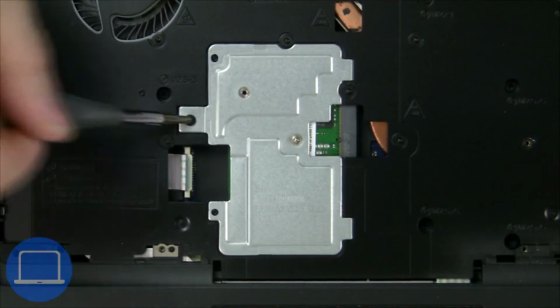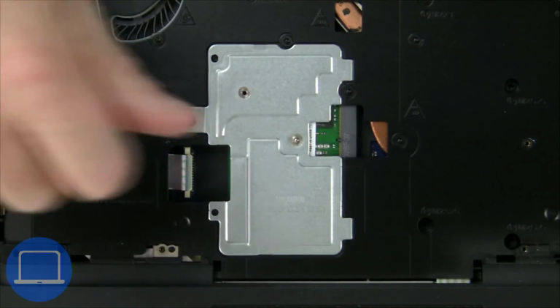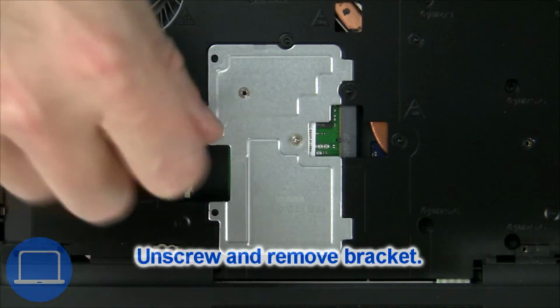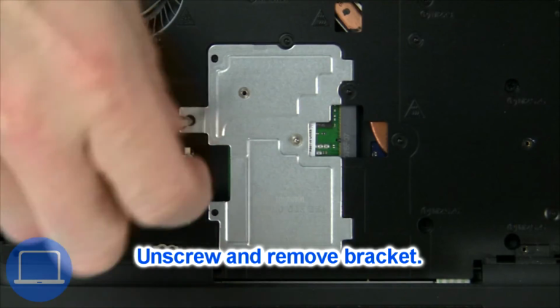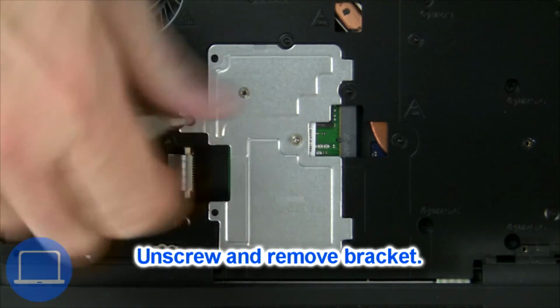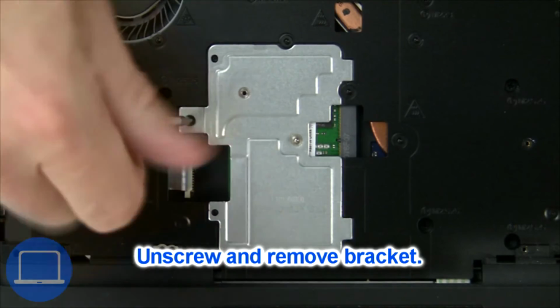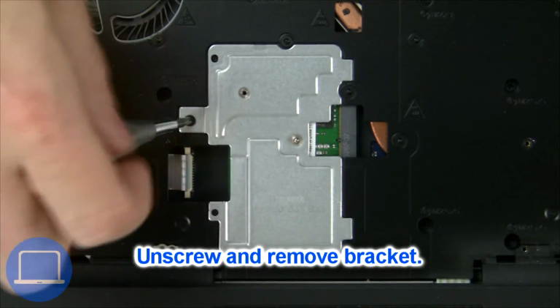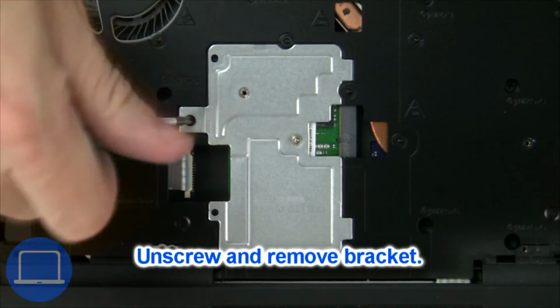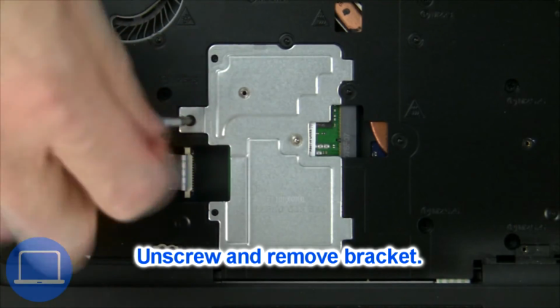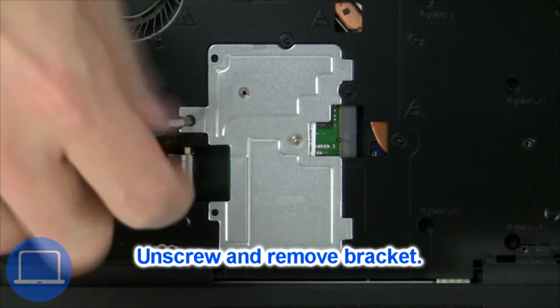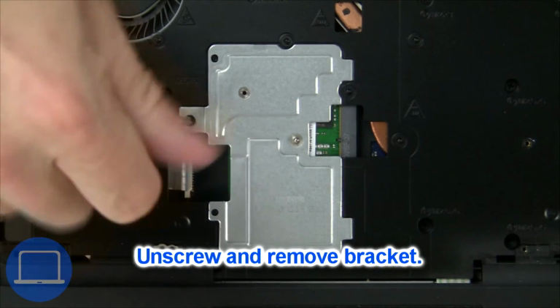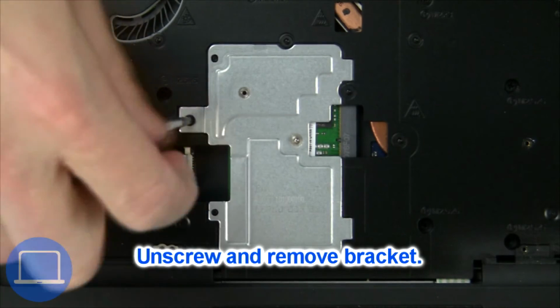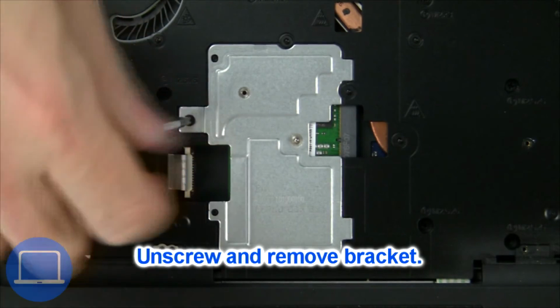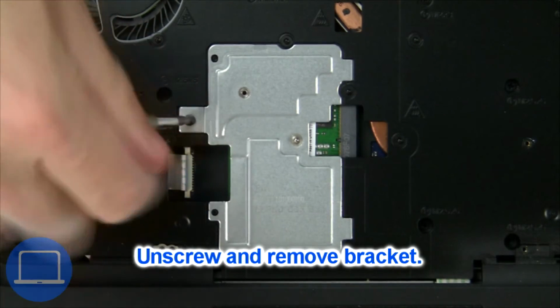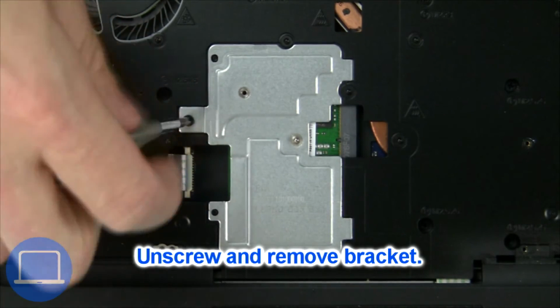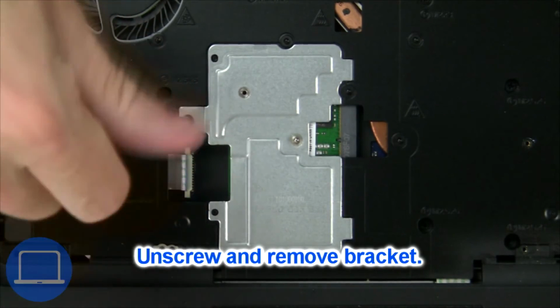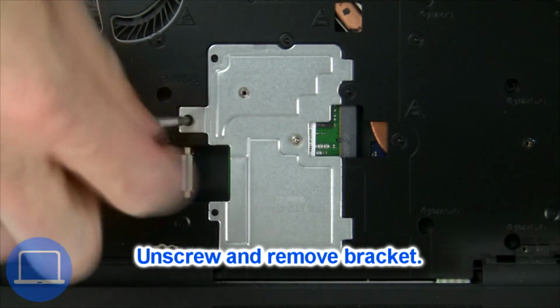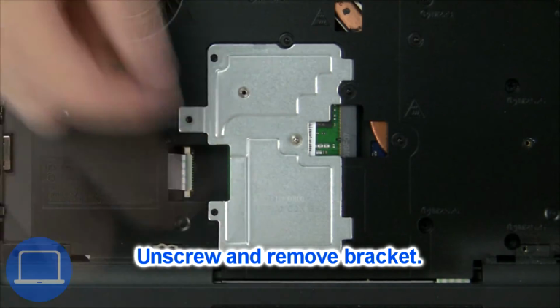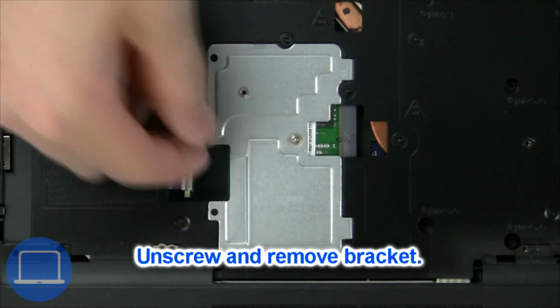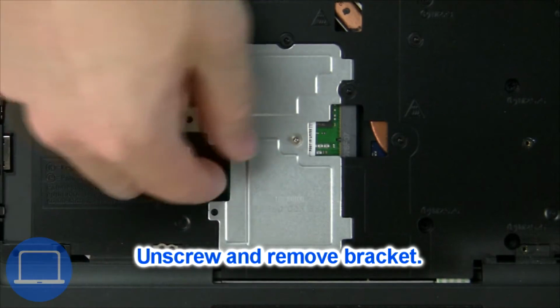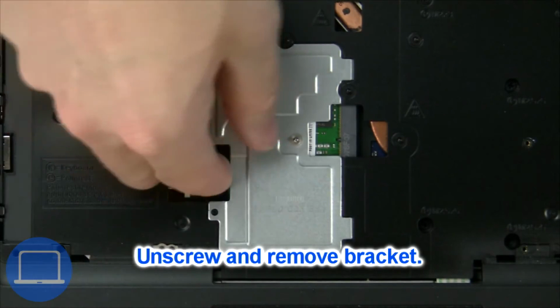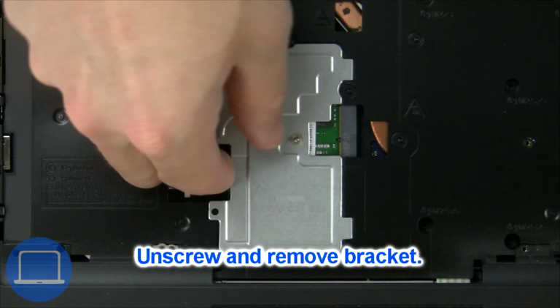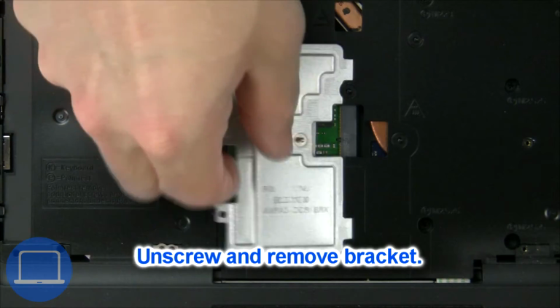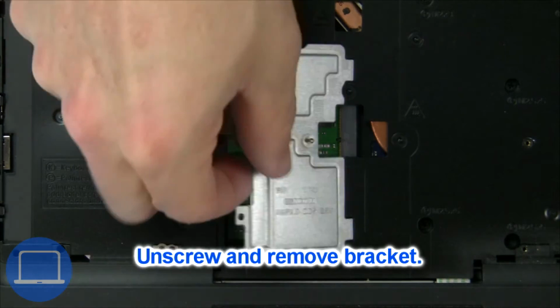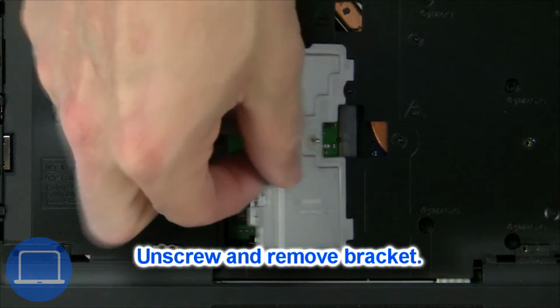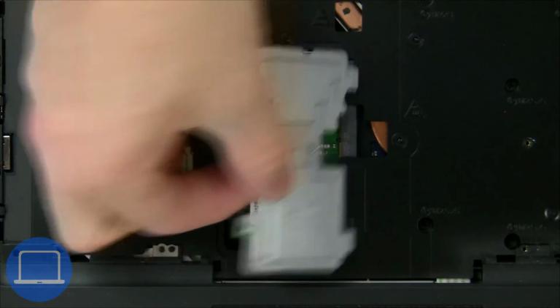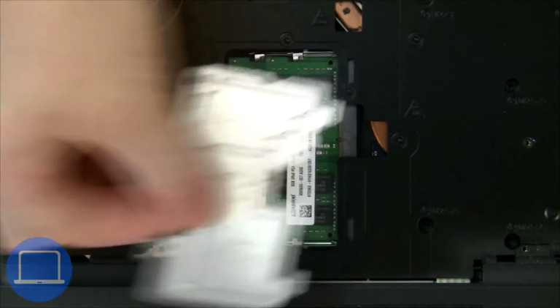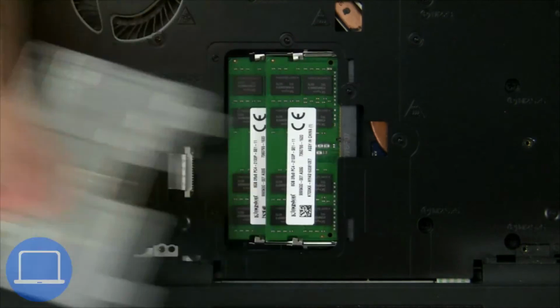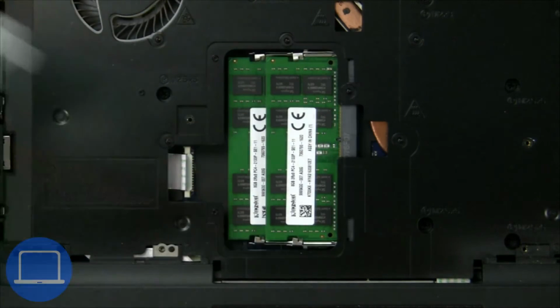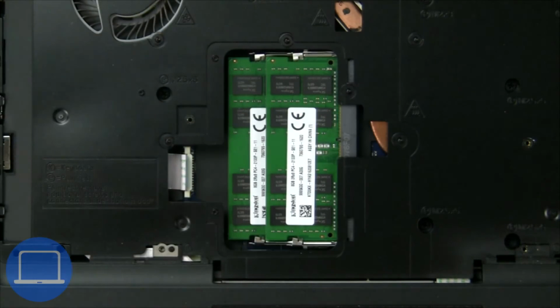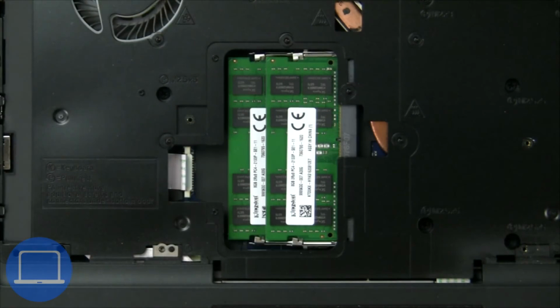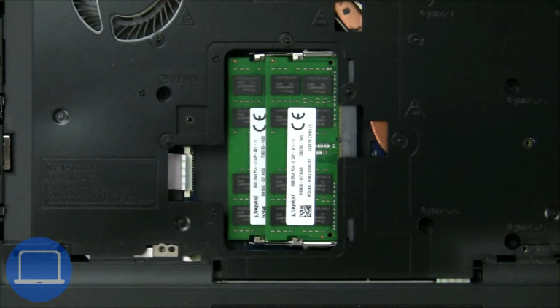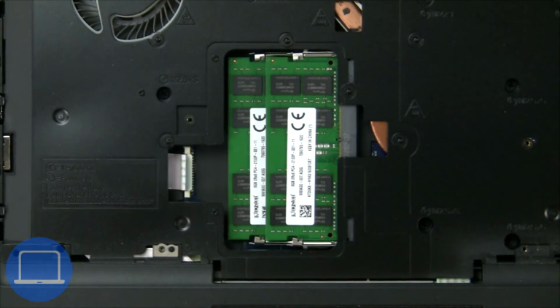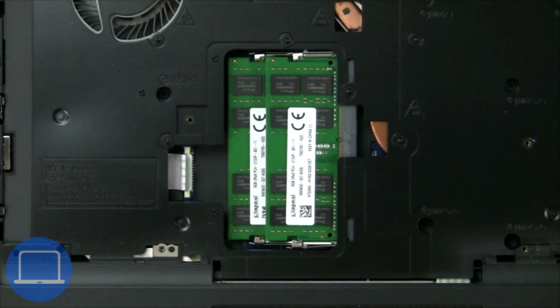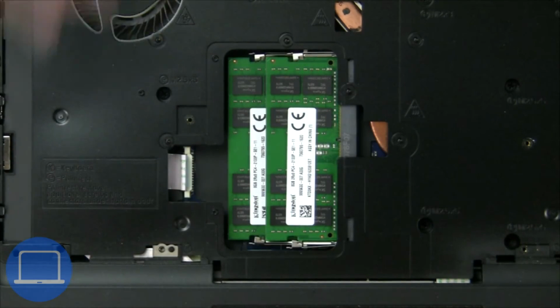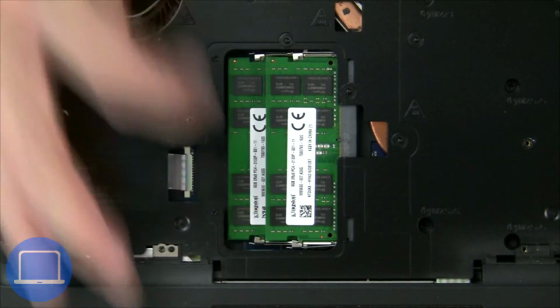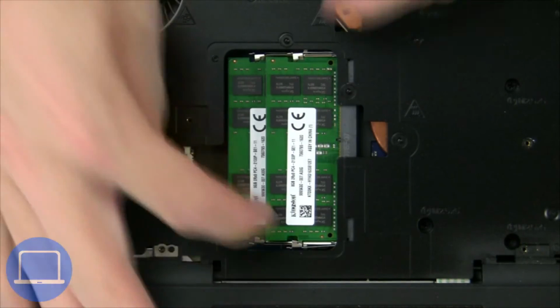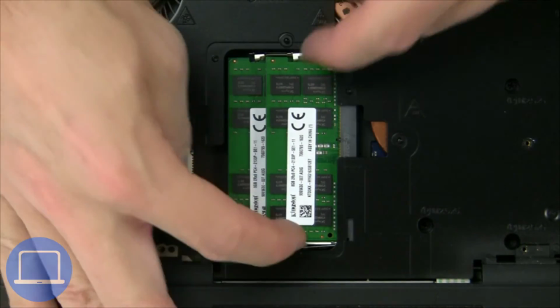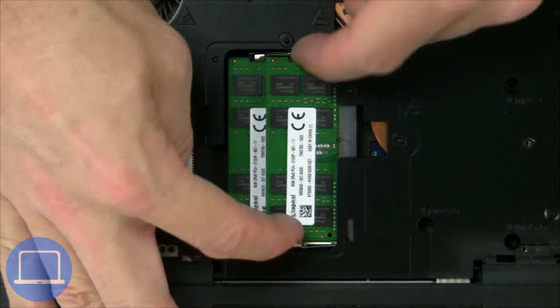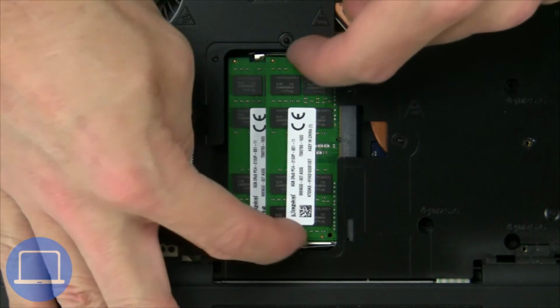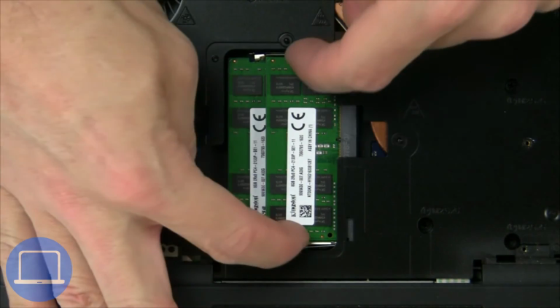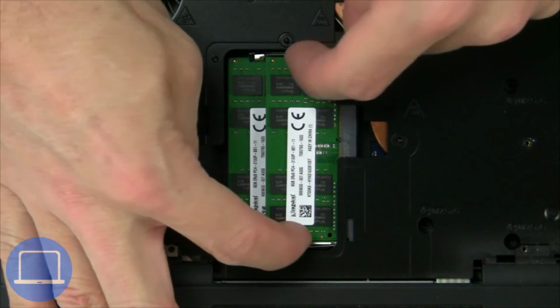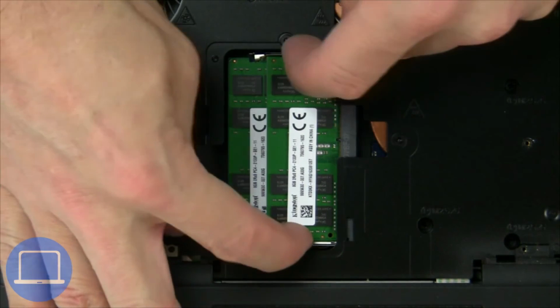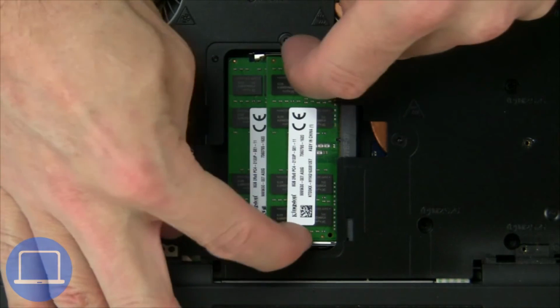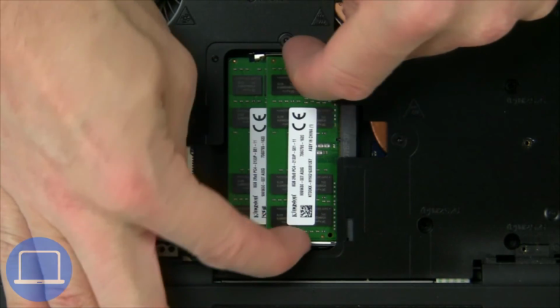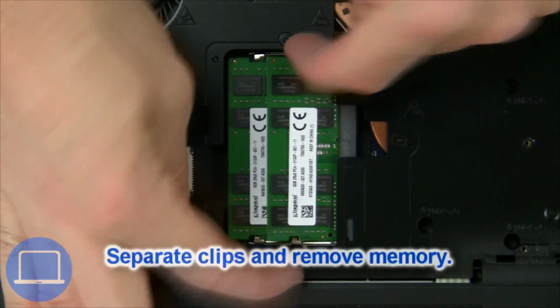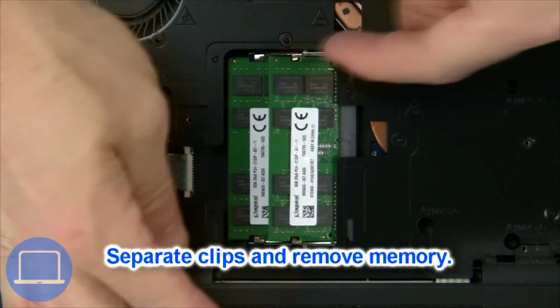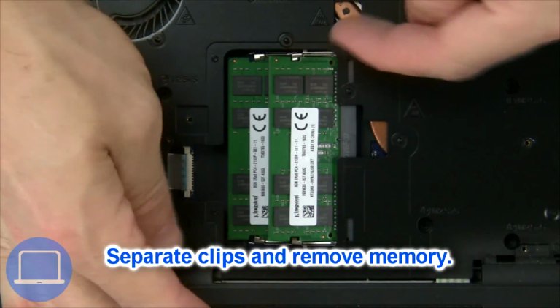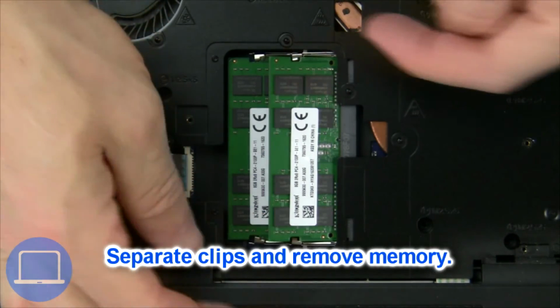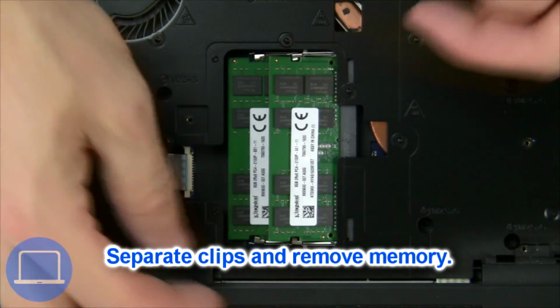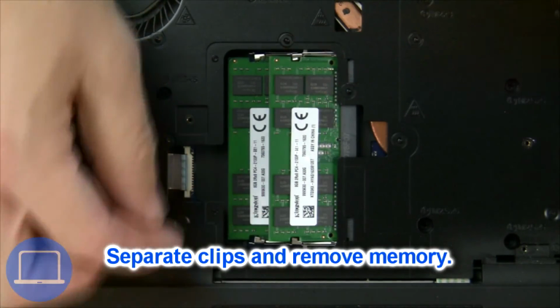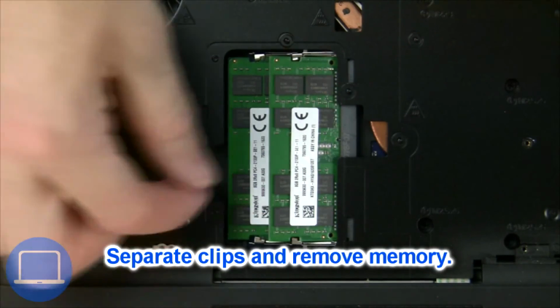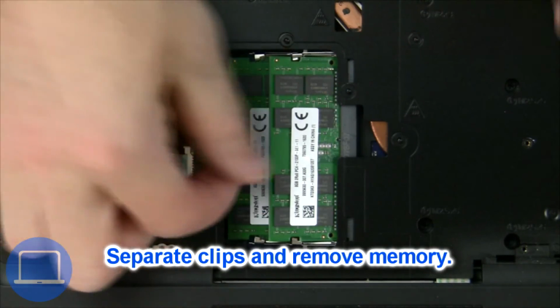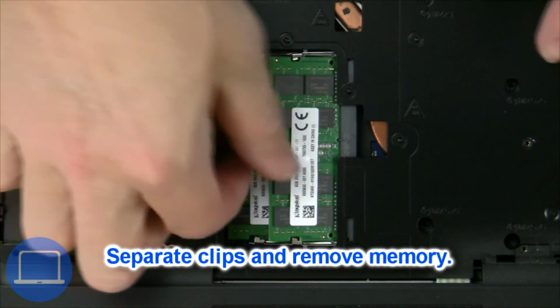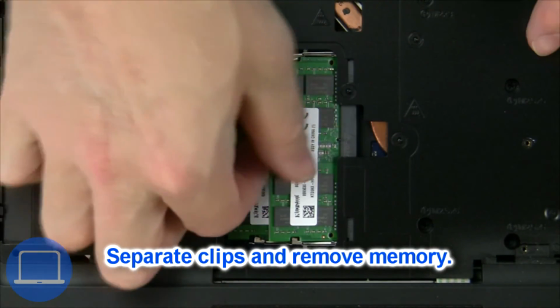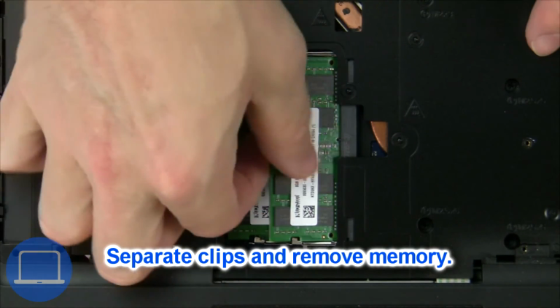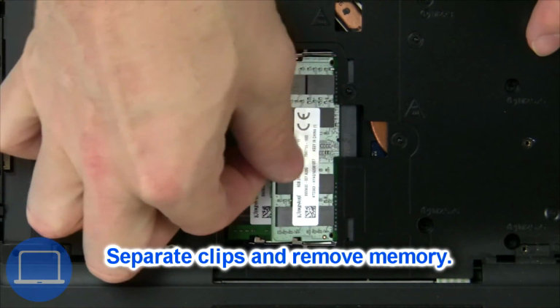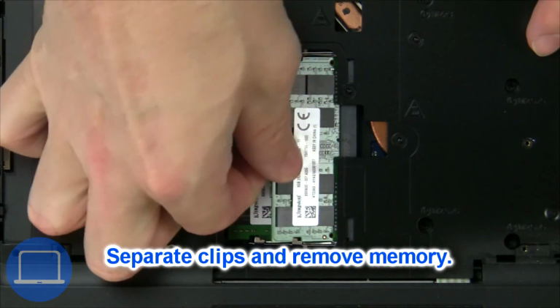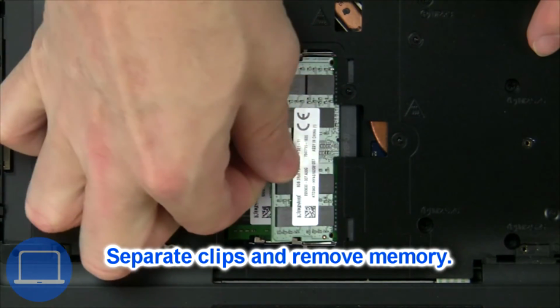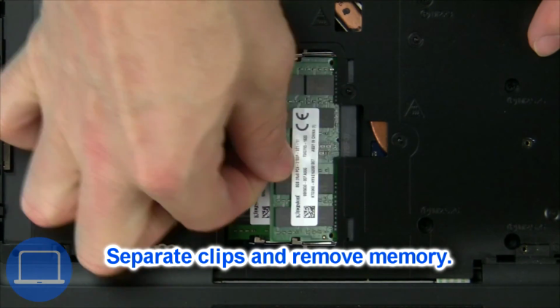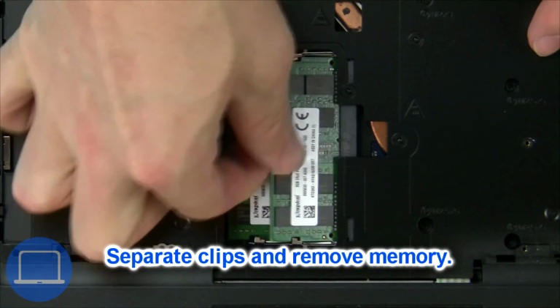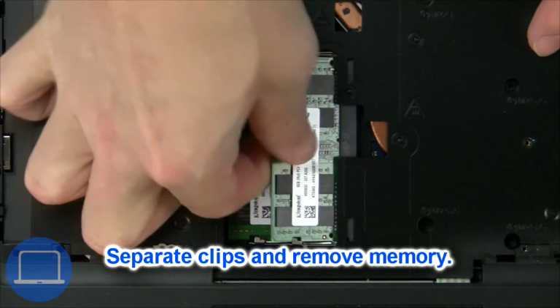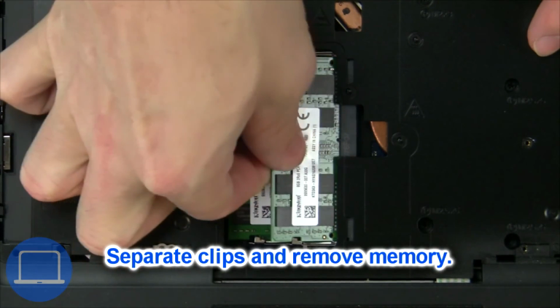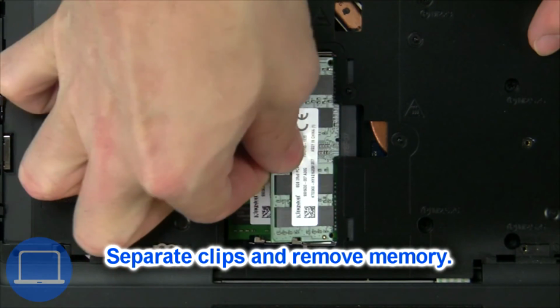Now unscrew and remove the bracket, then separate the clips and remove the memory.